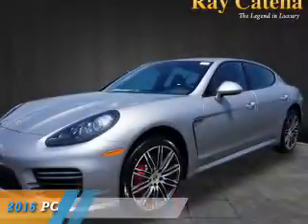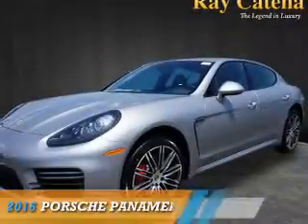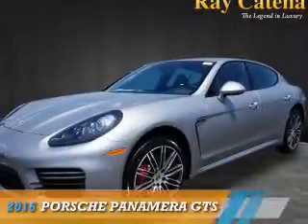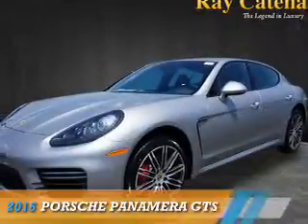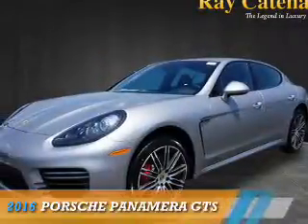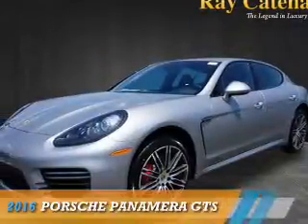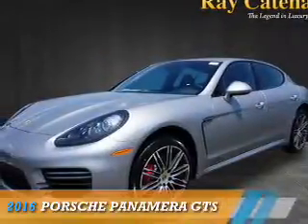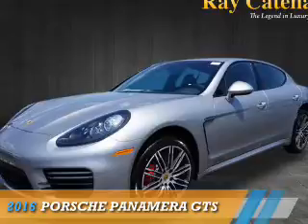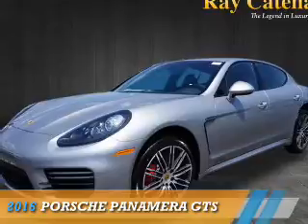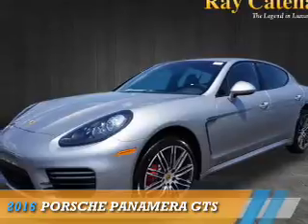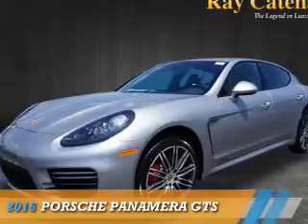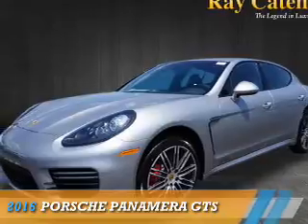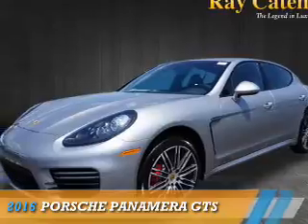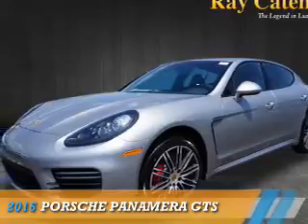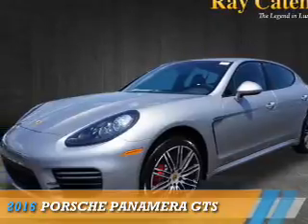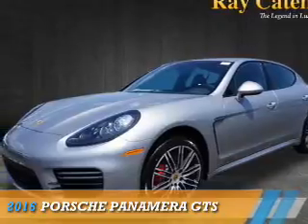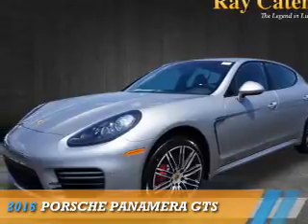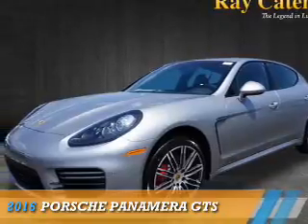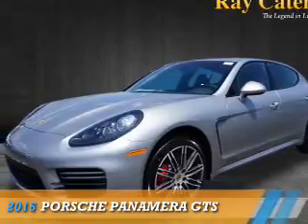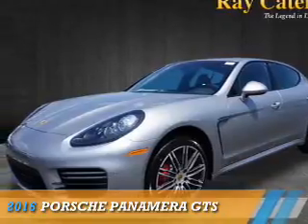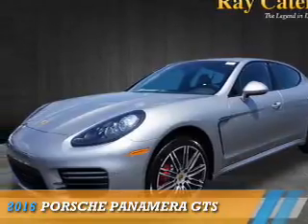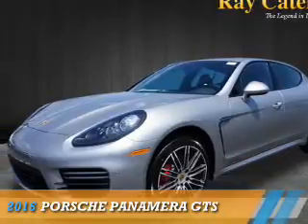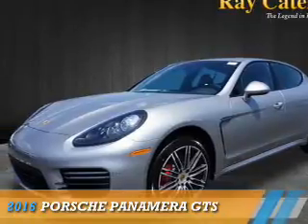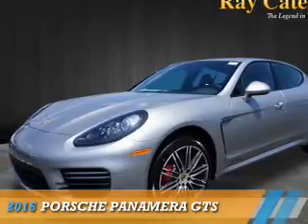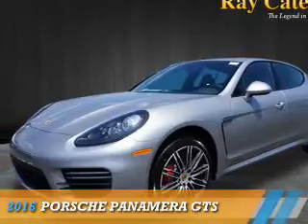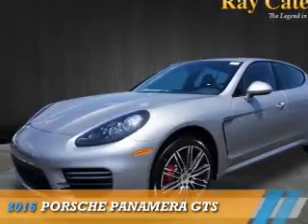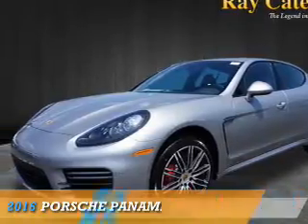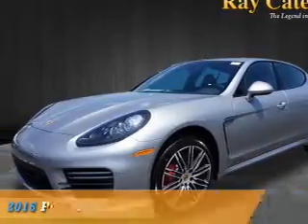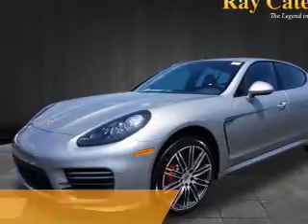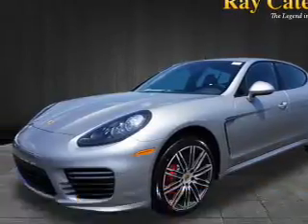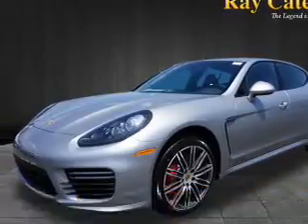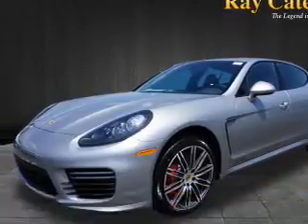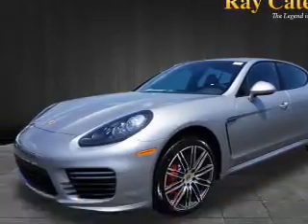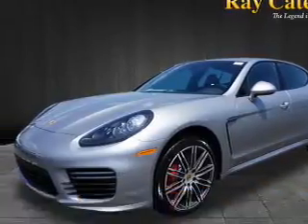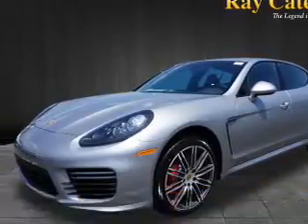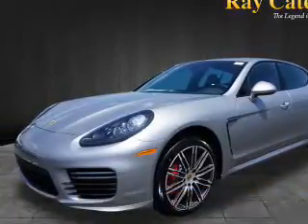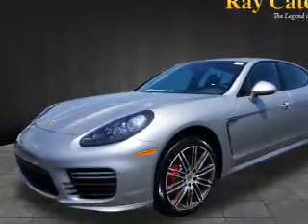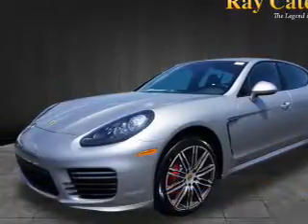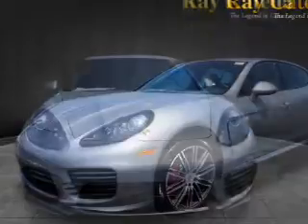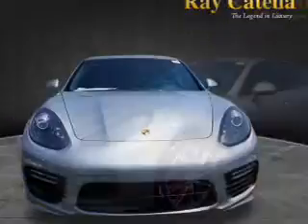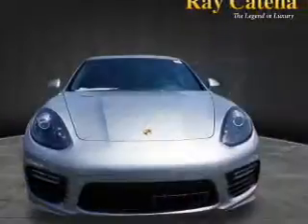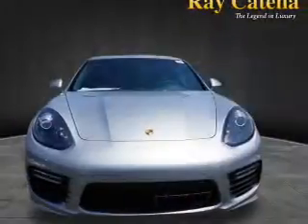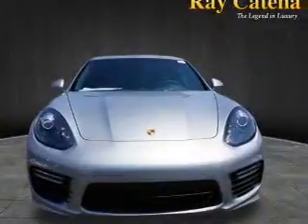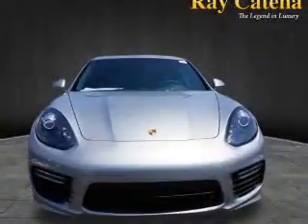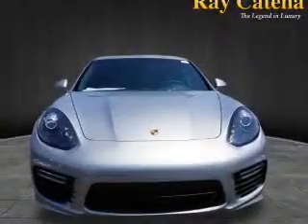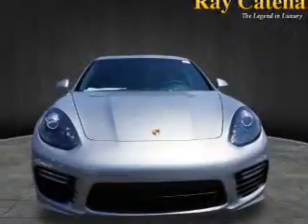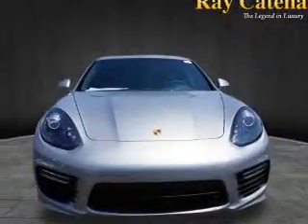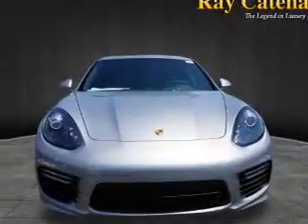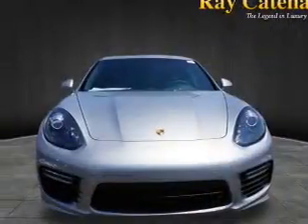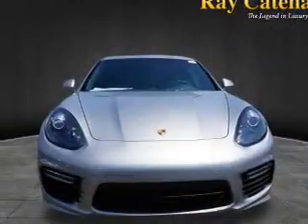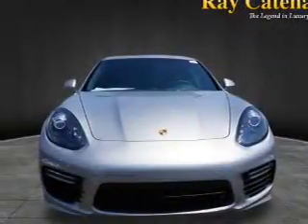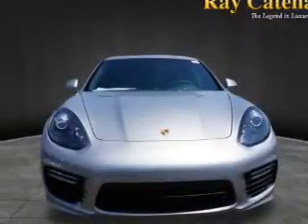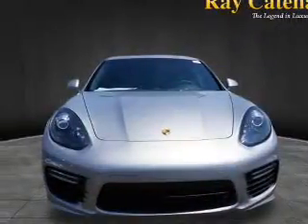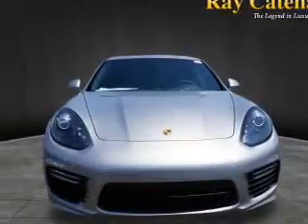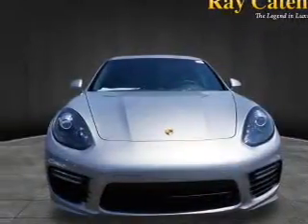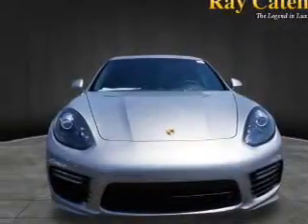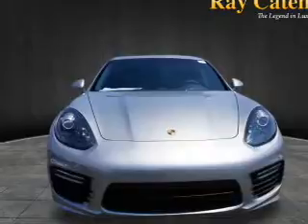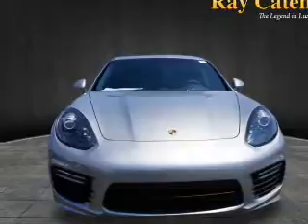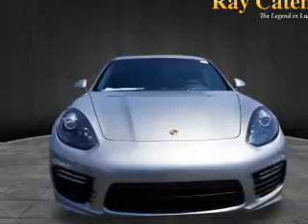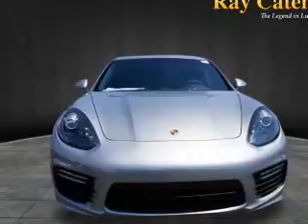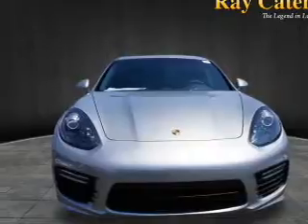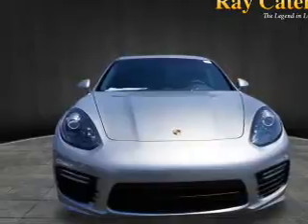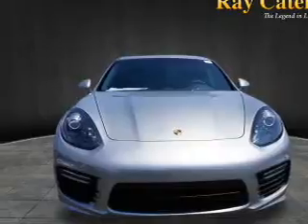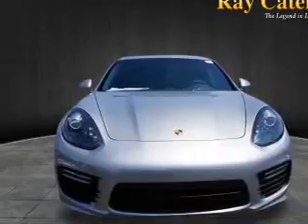Presenting the 2016 Porsche Panamera, powered by all-wheel drive and an 8-cylinder engine.